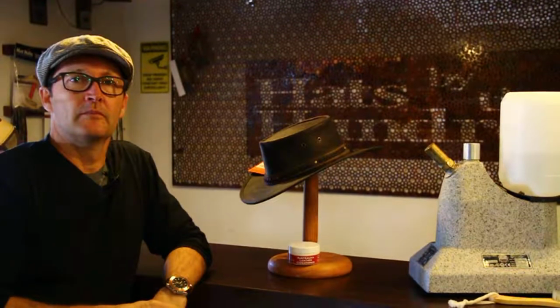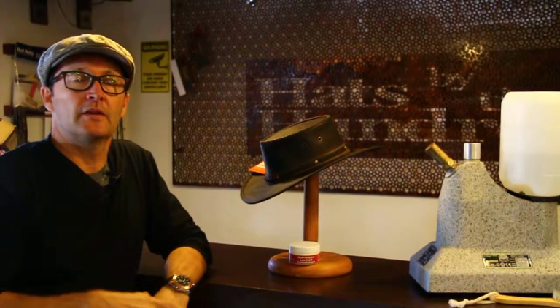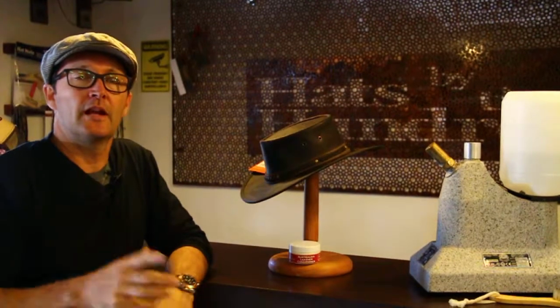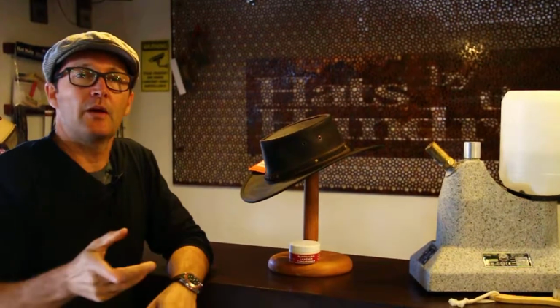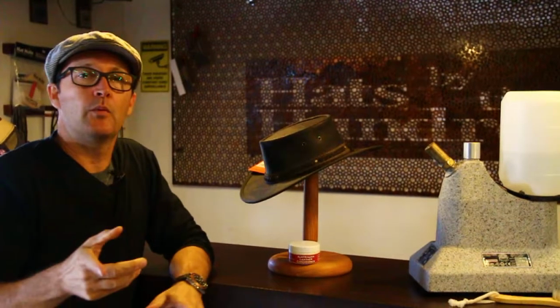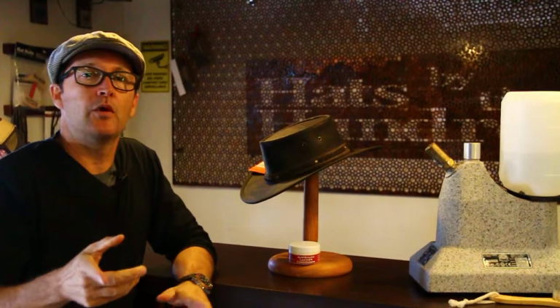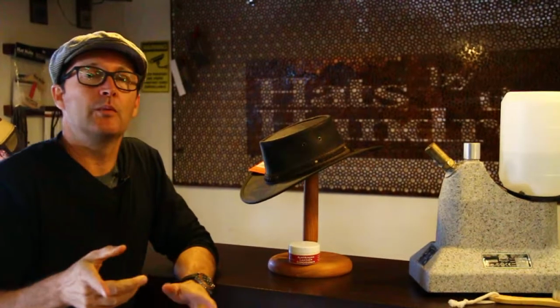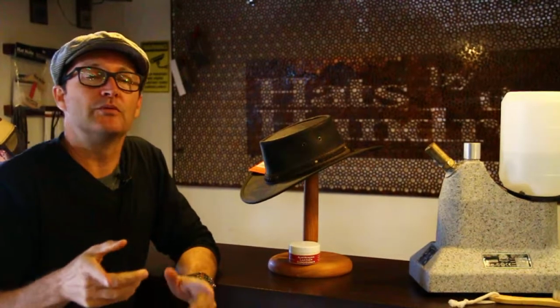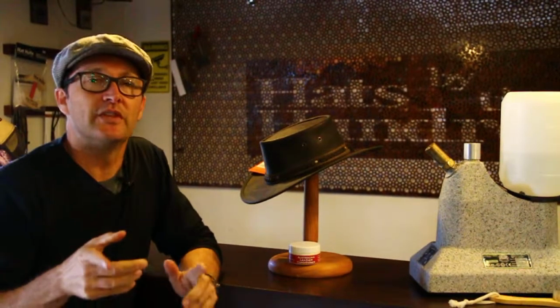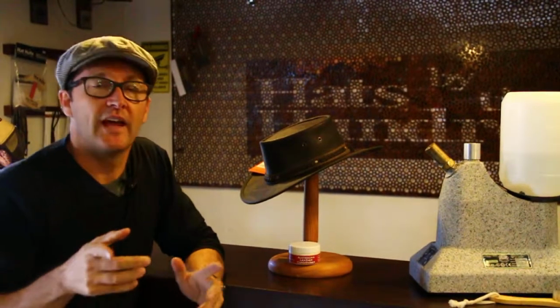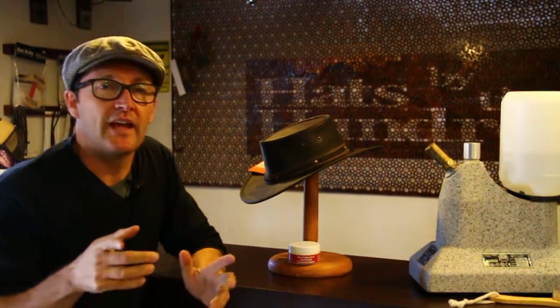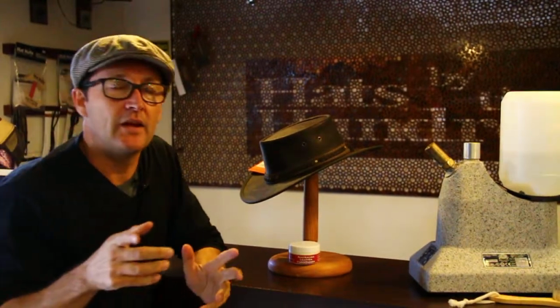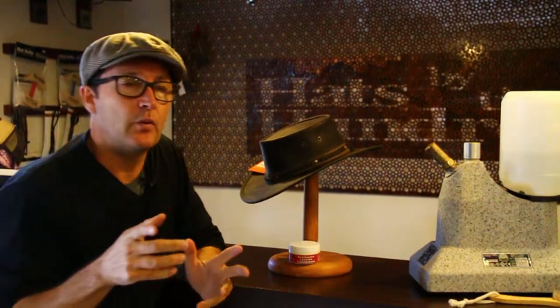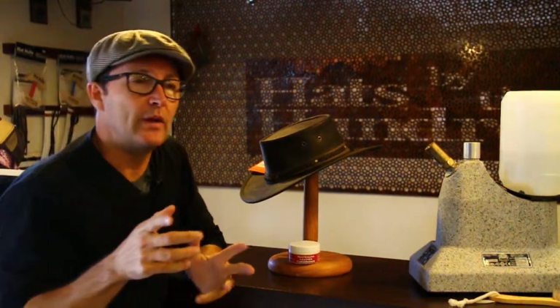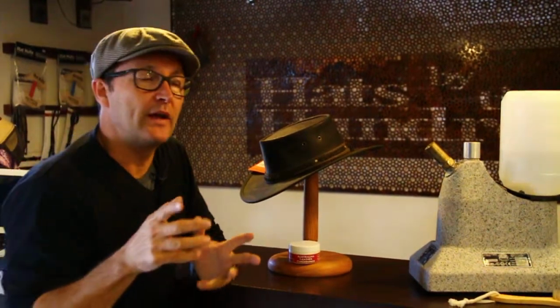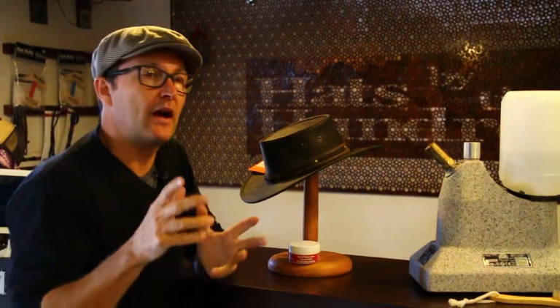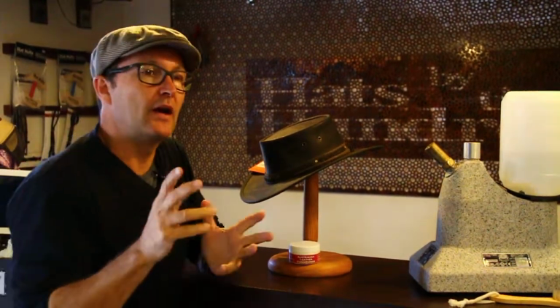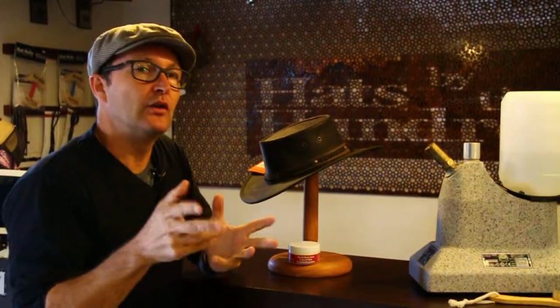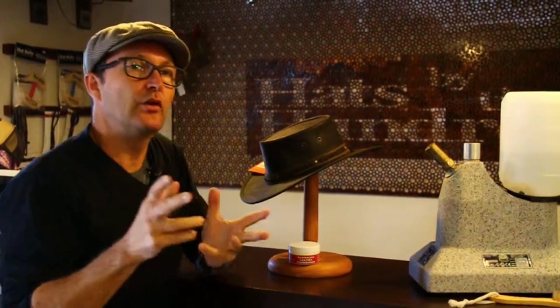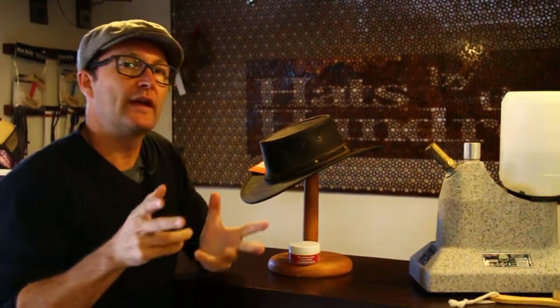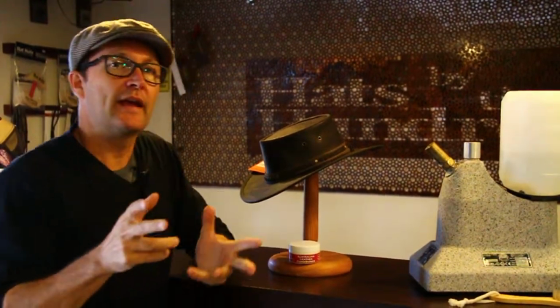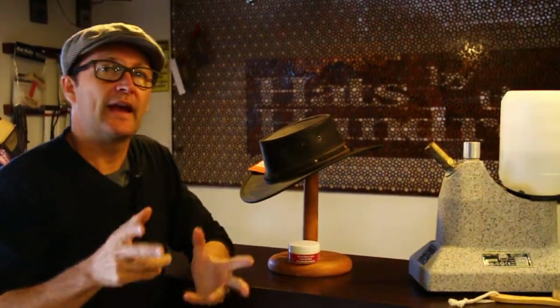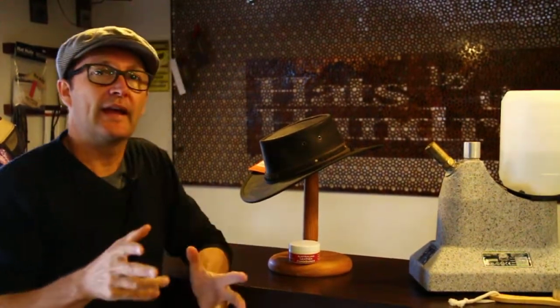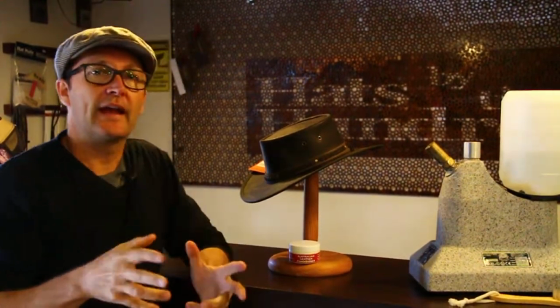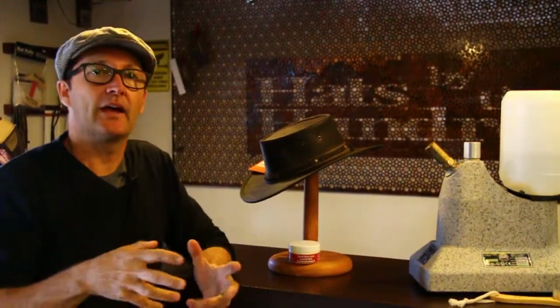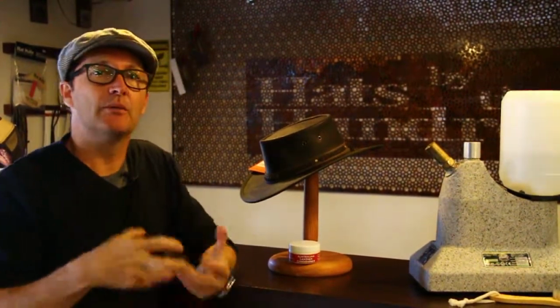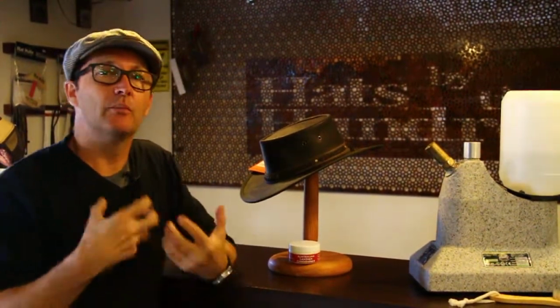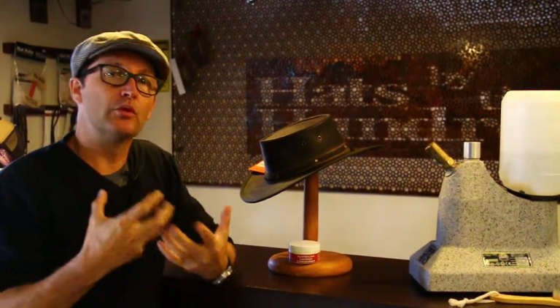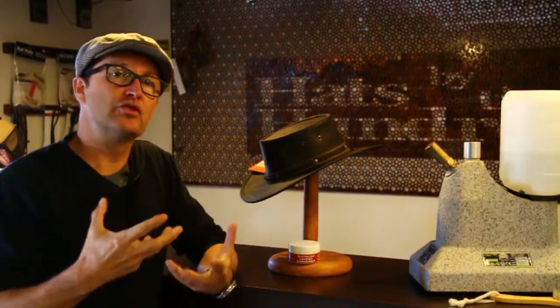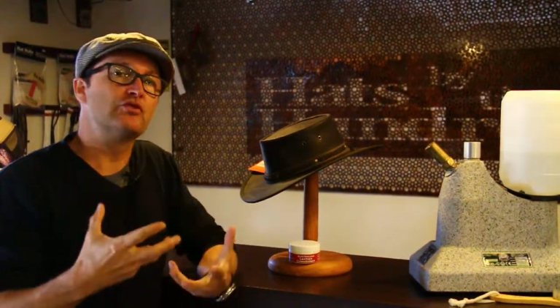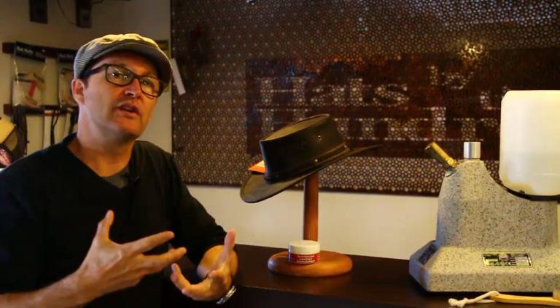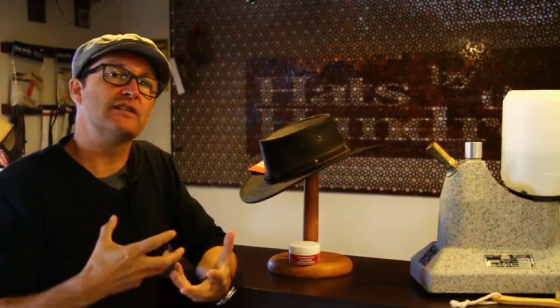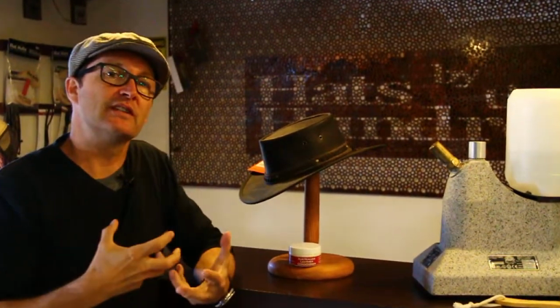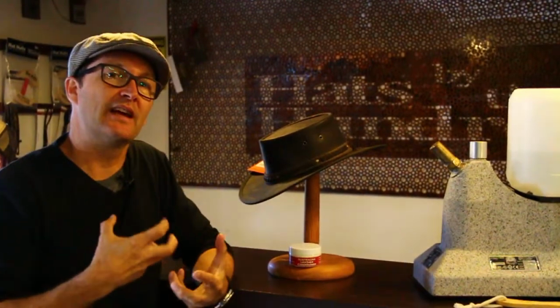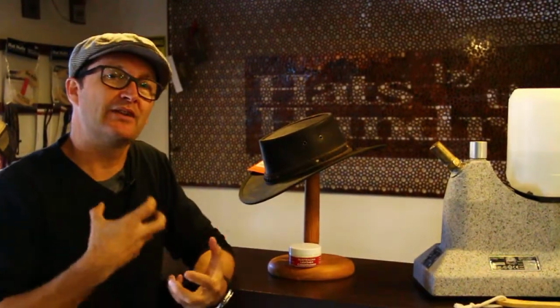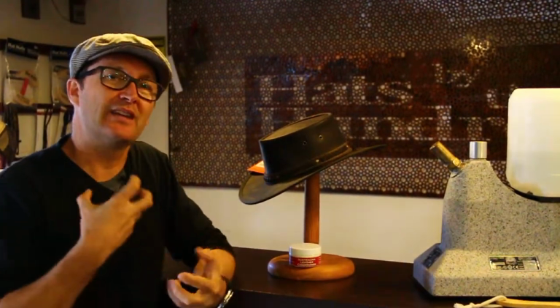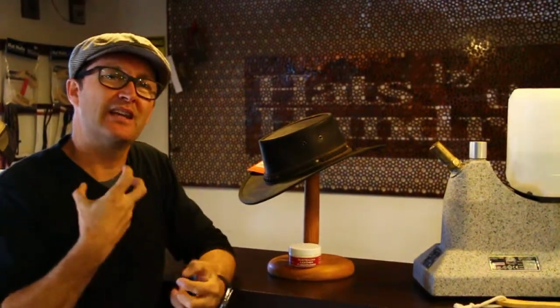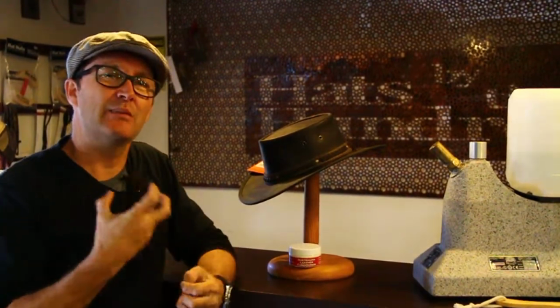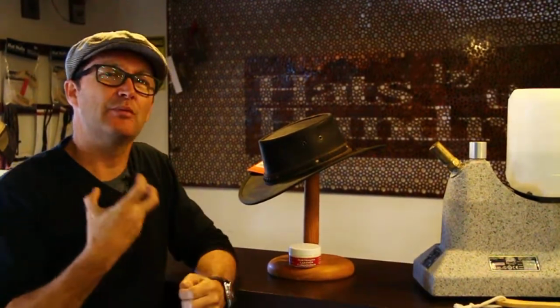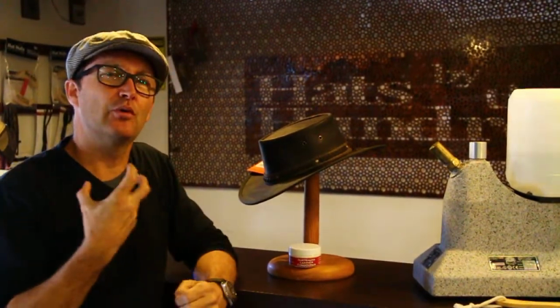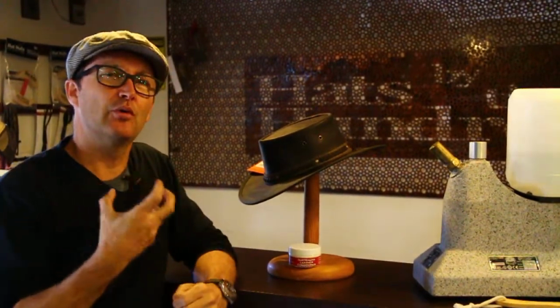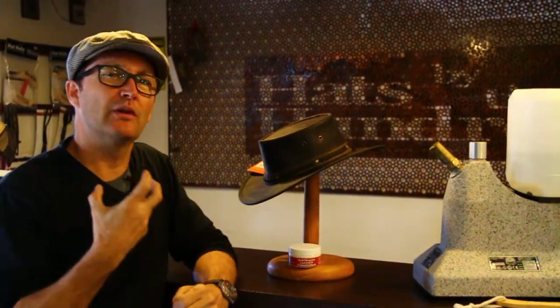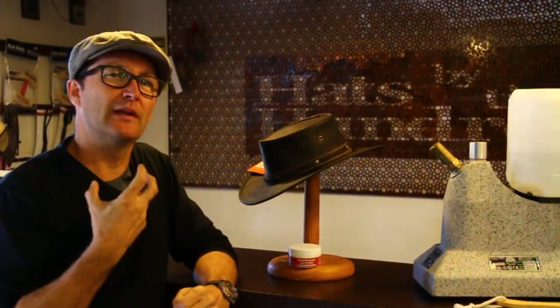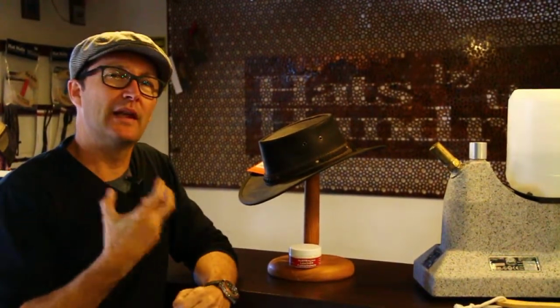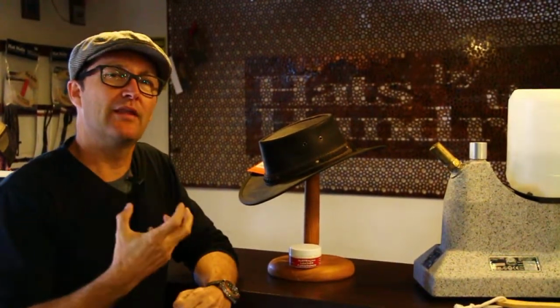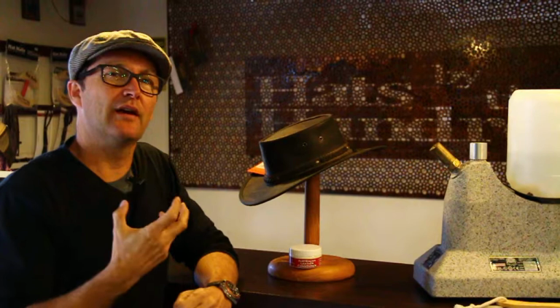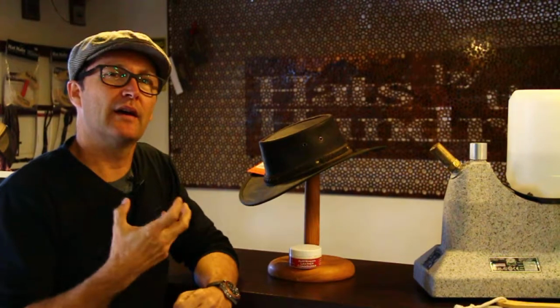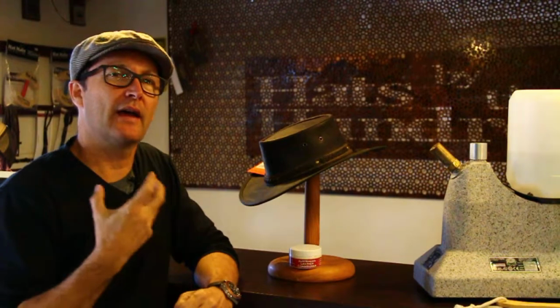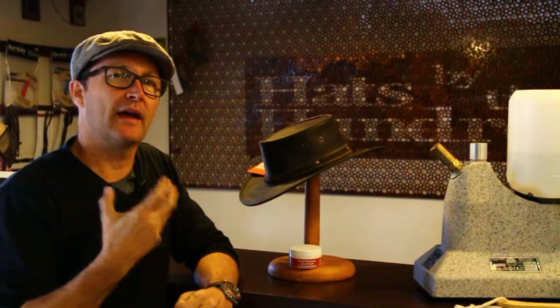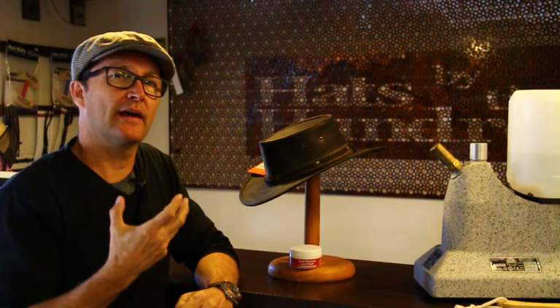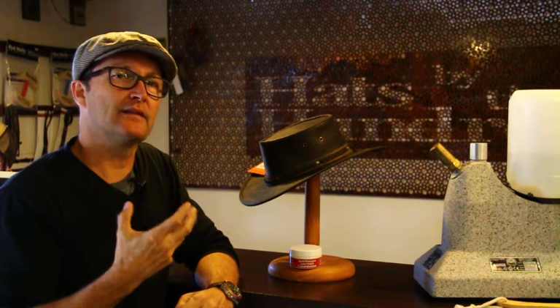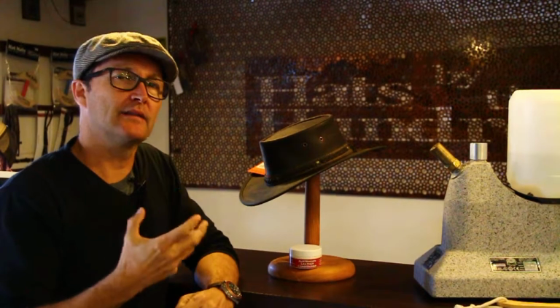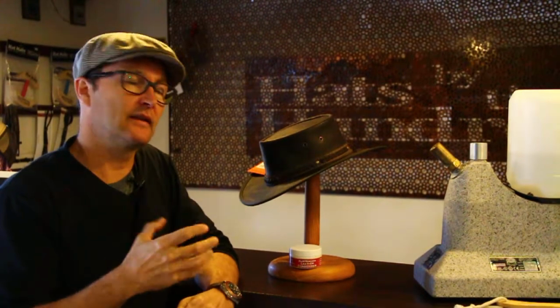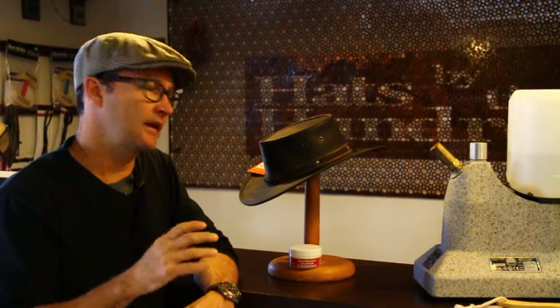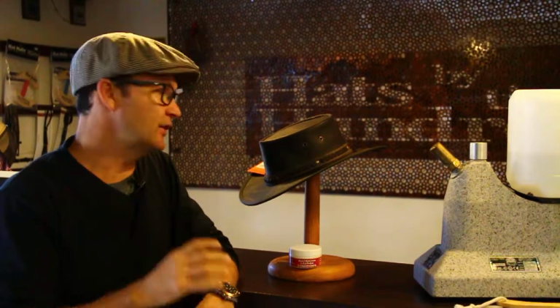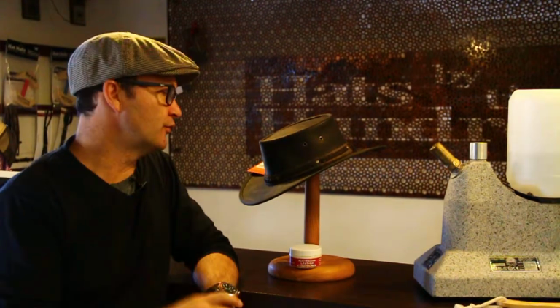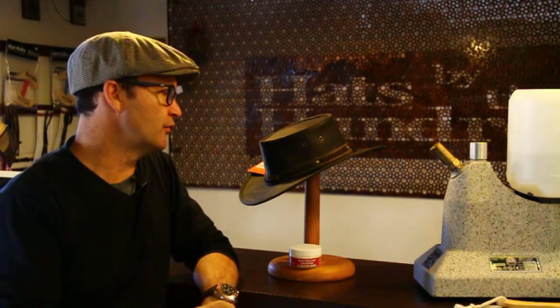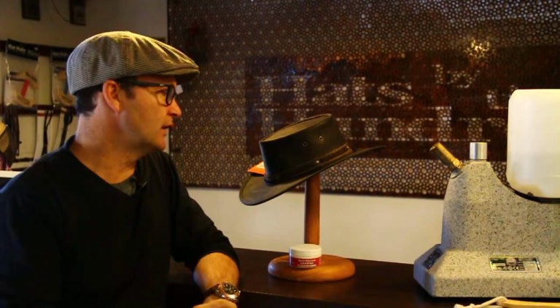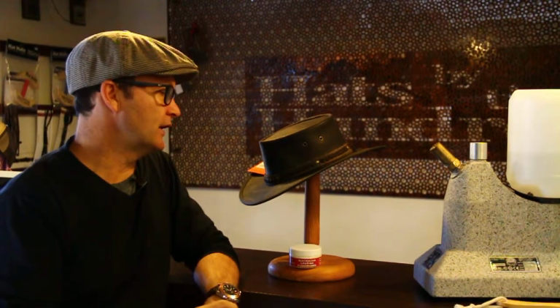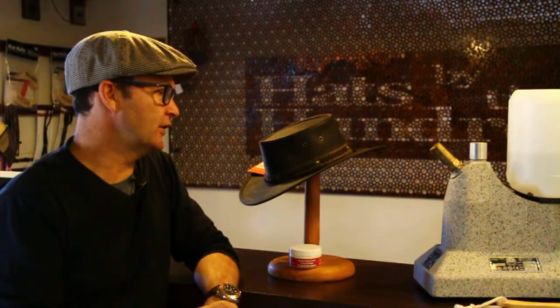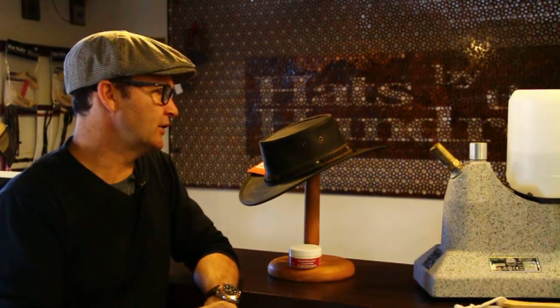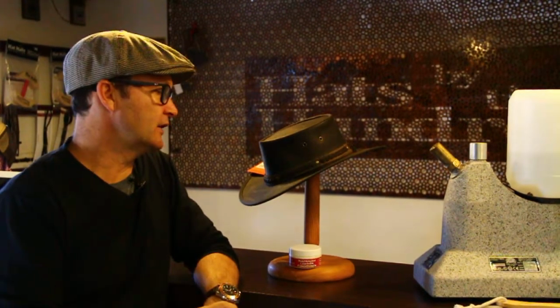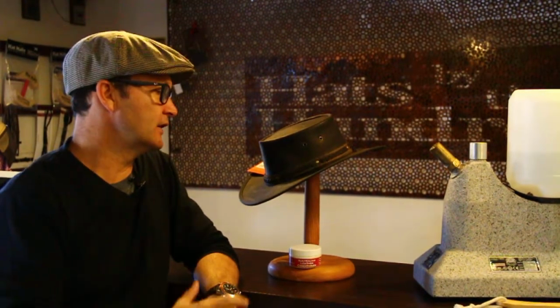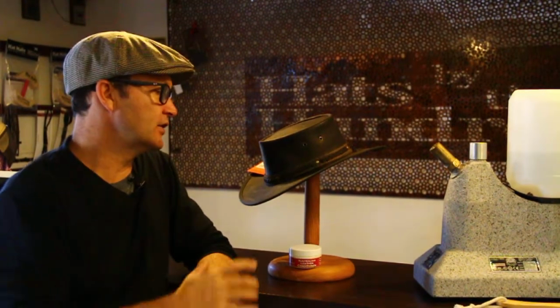G'day and welcome. Today we are looking at how to moisturize and how to keep your leather hat in really good condition.